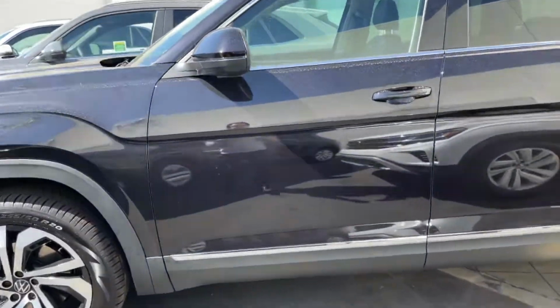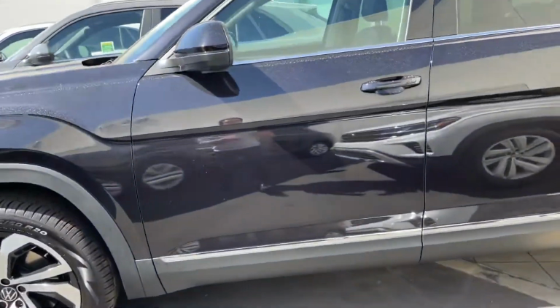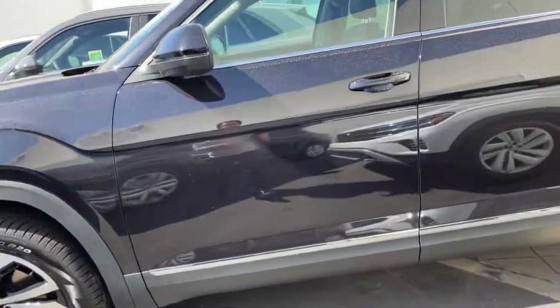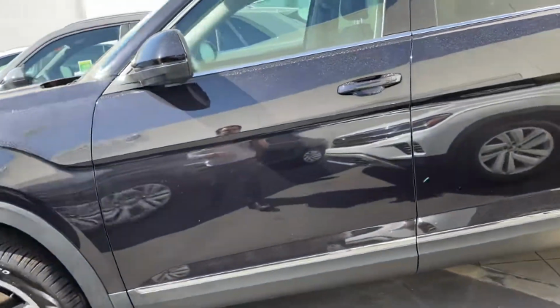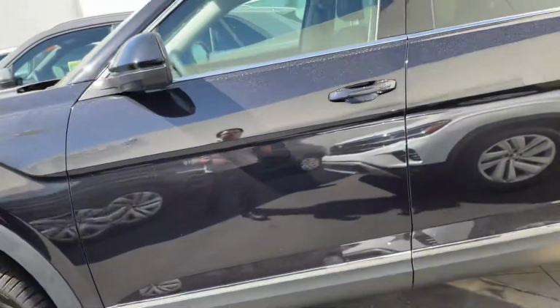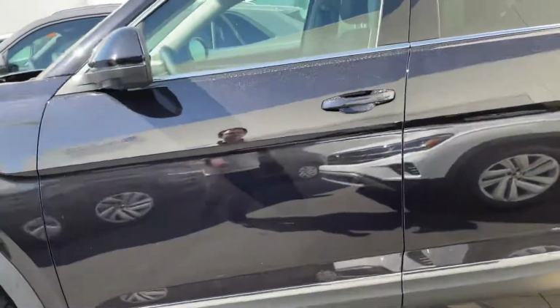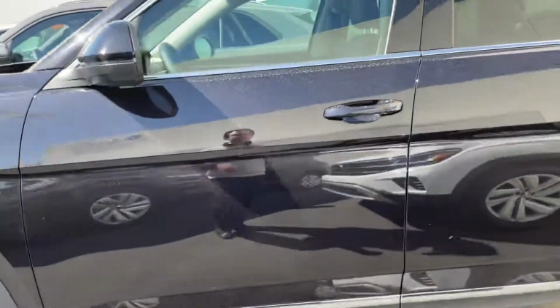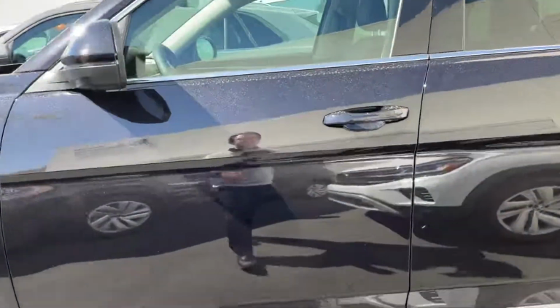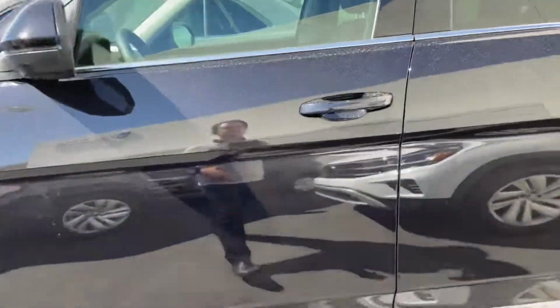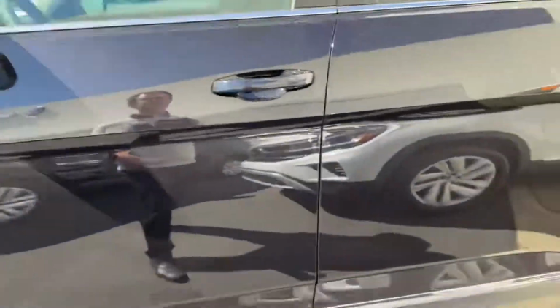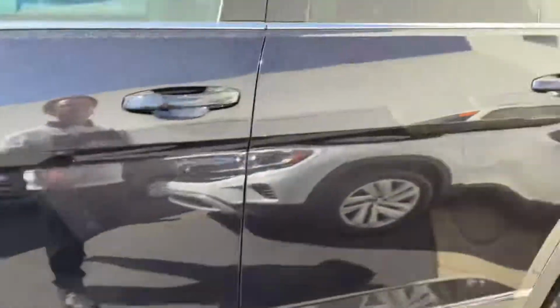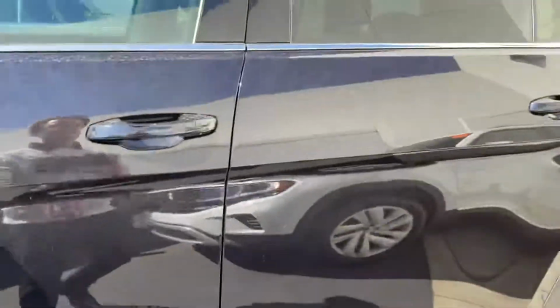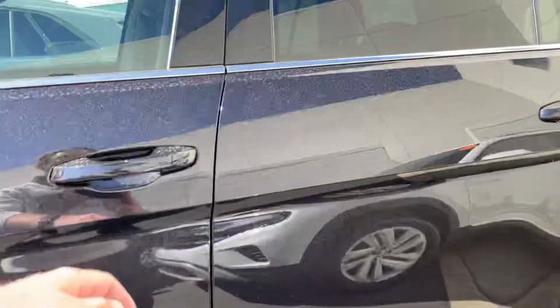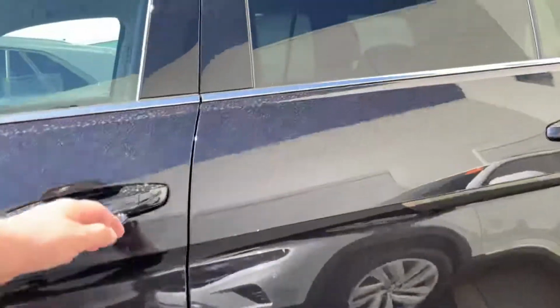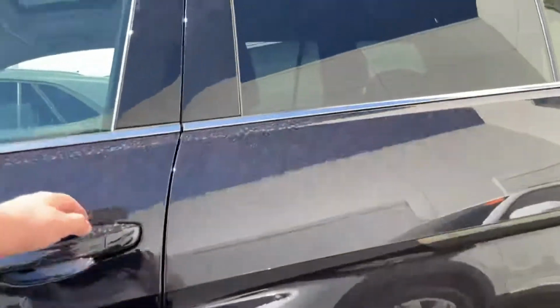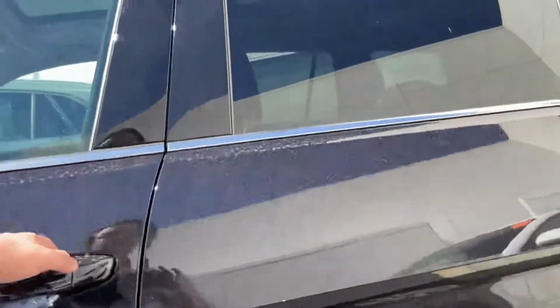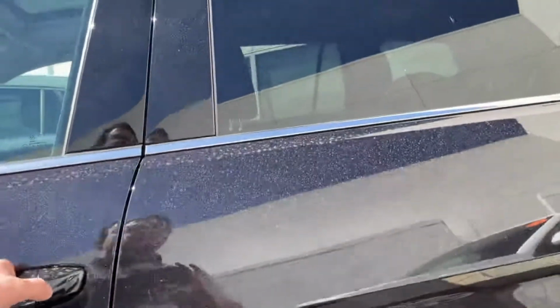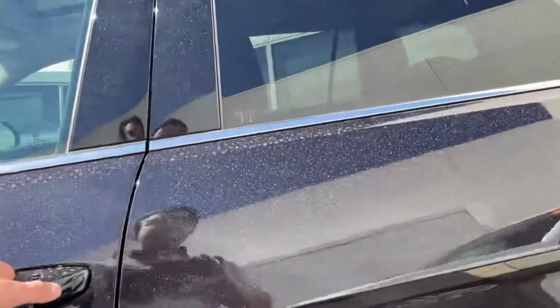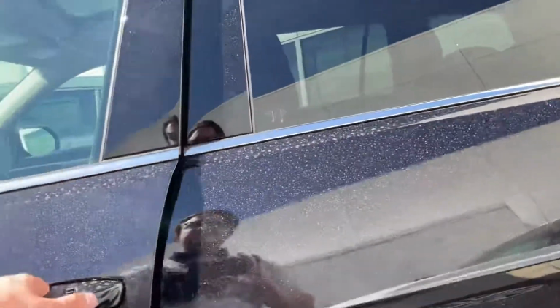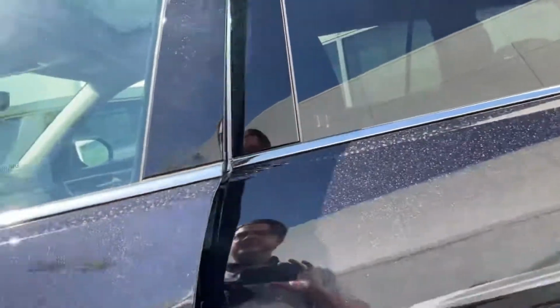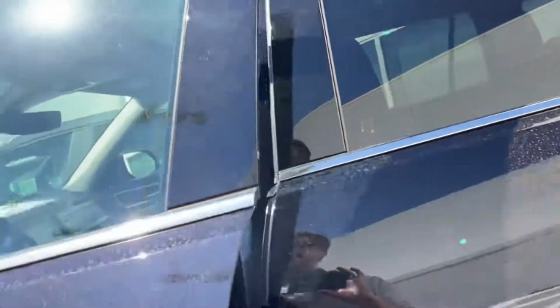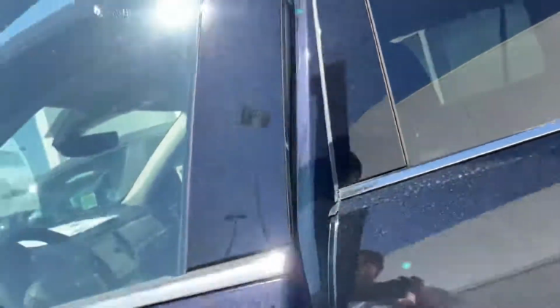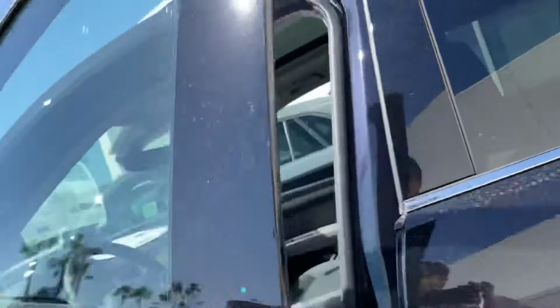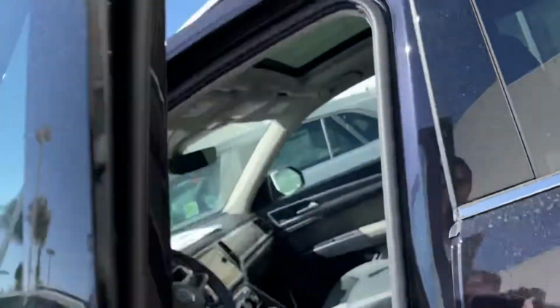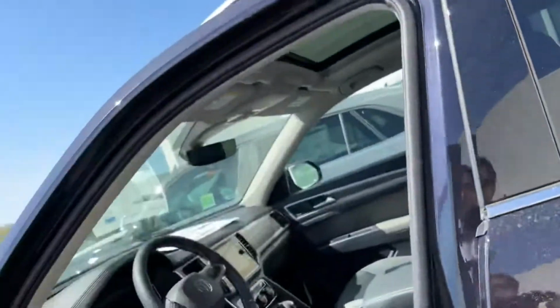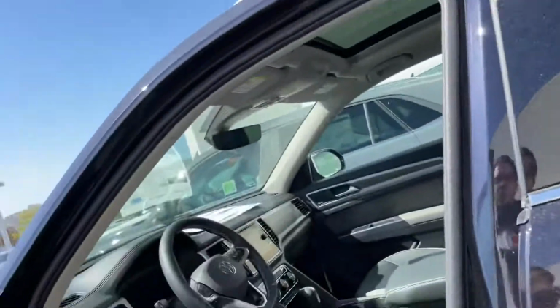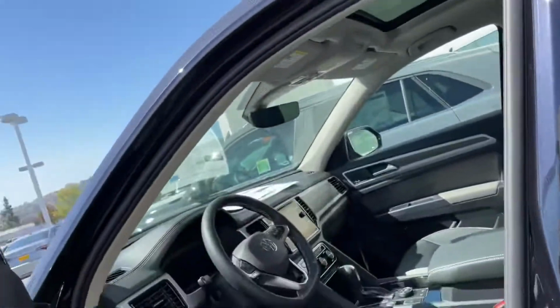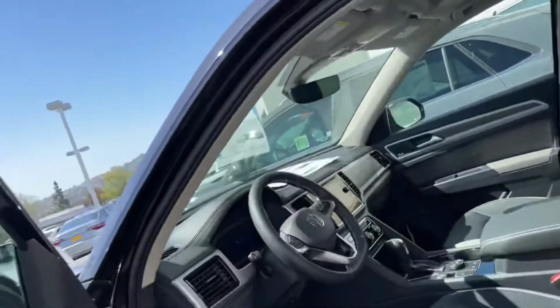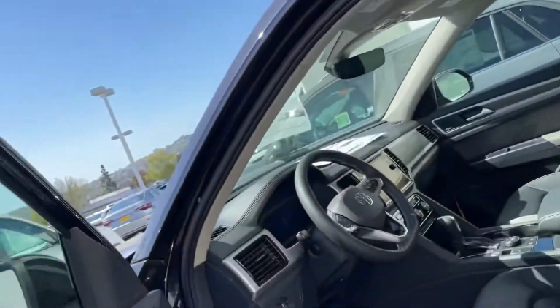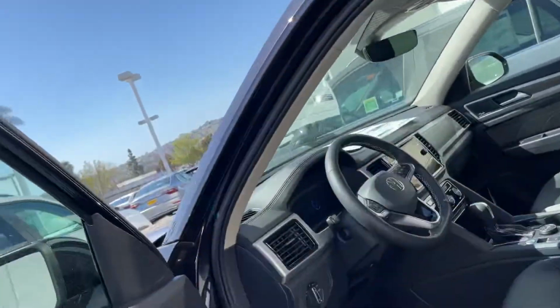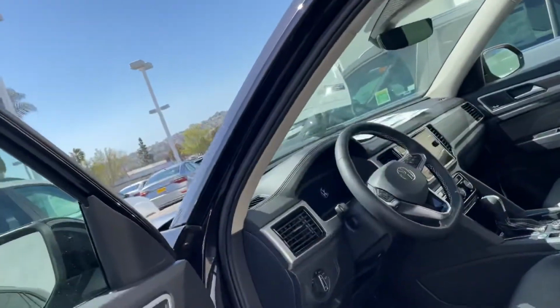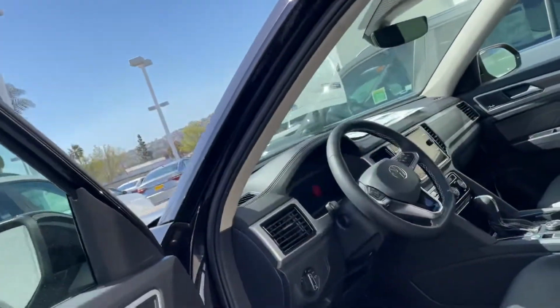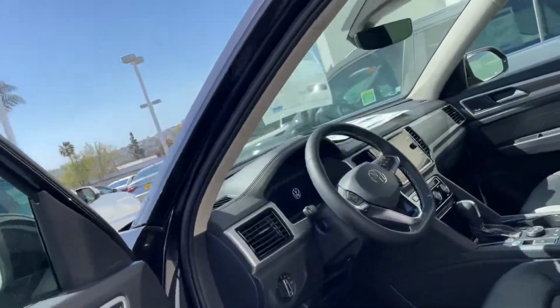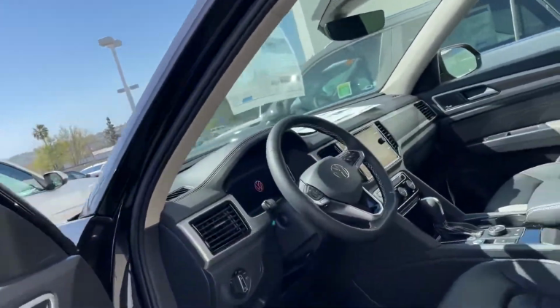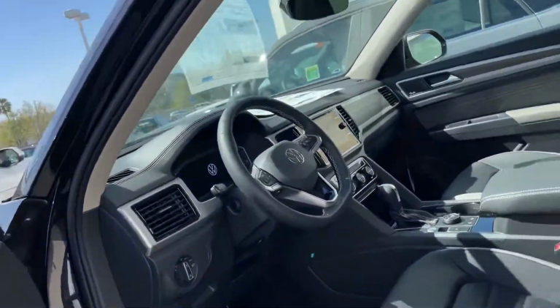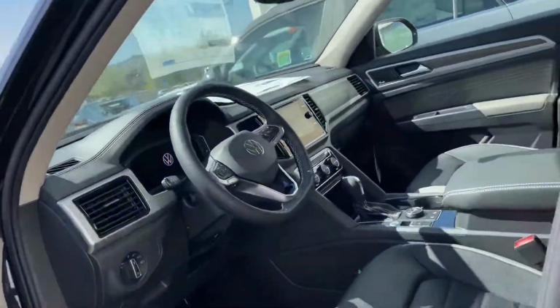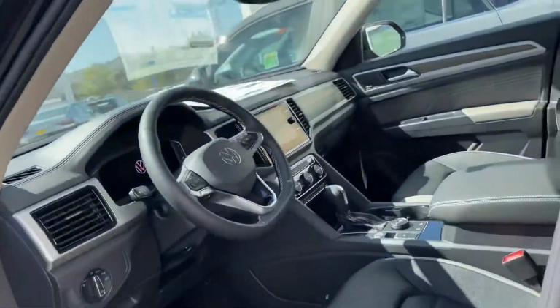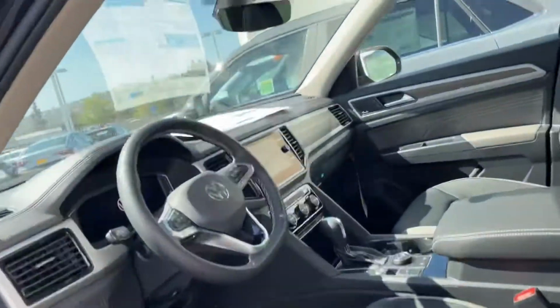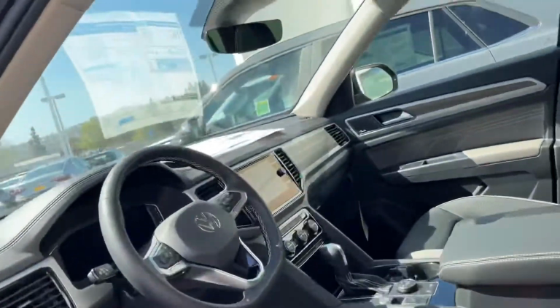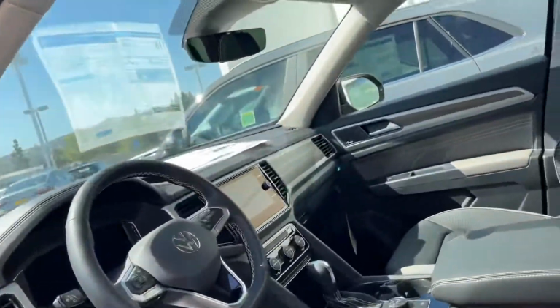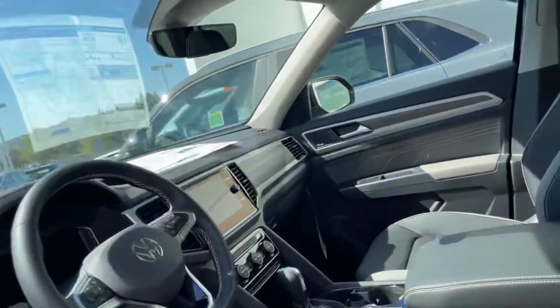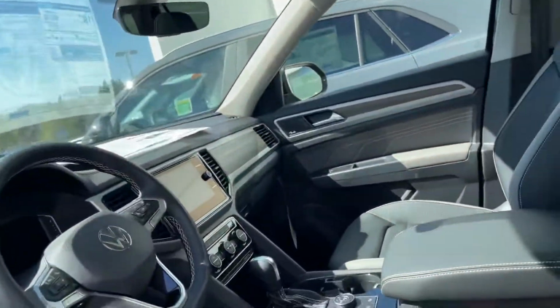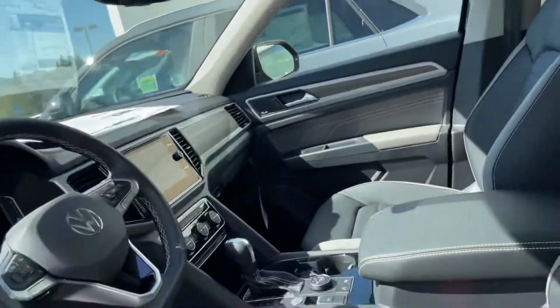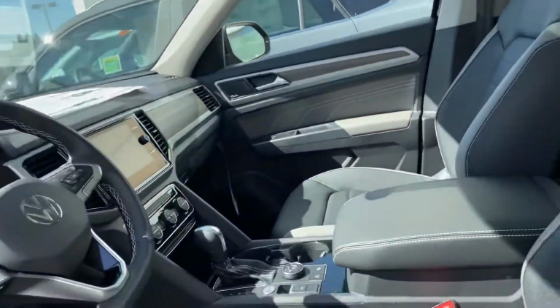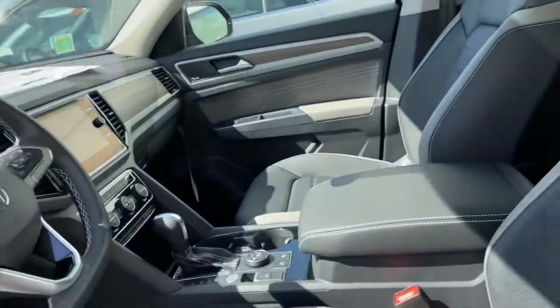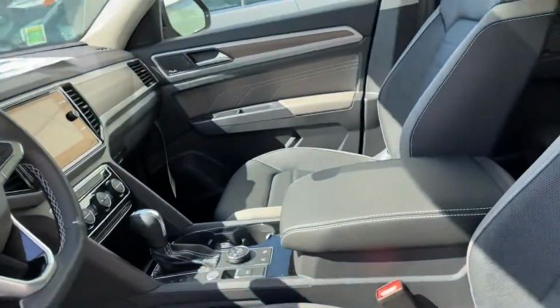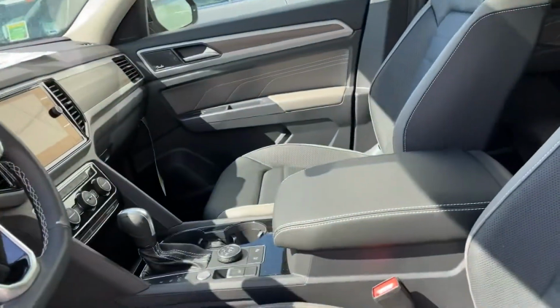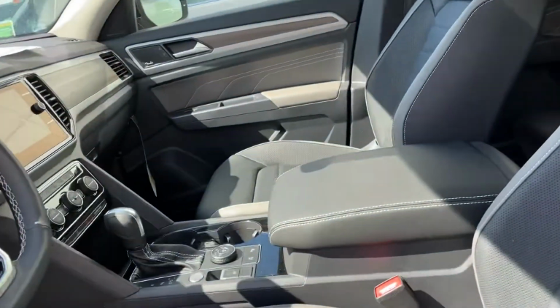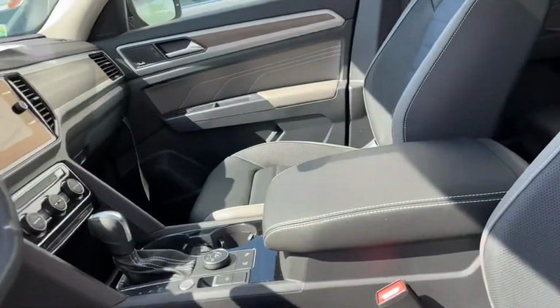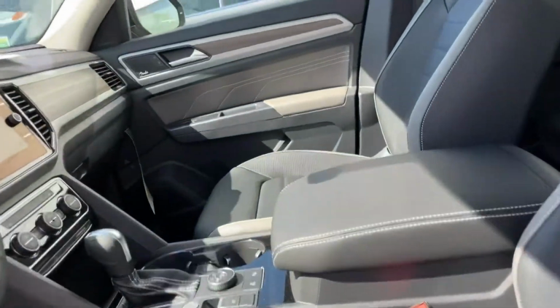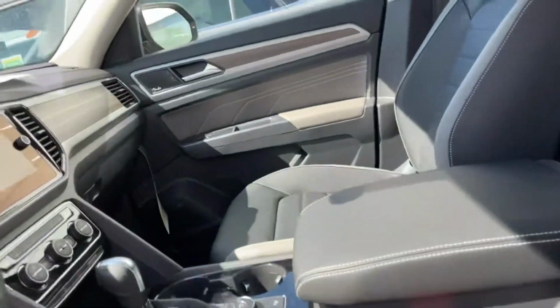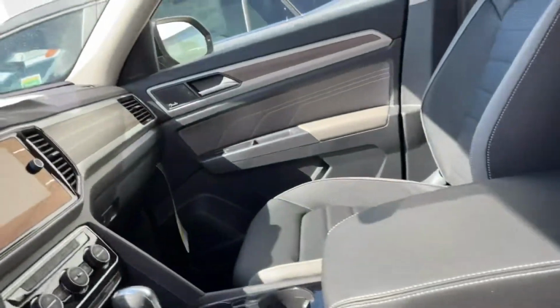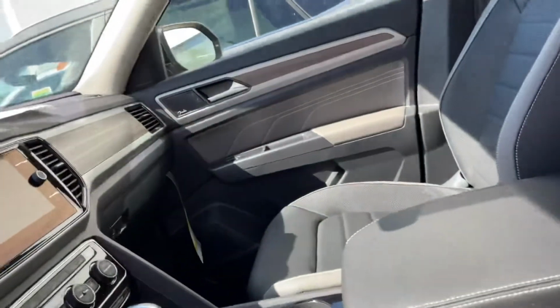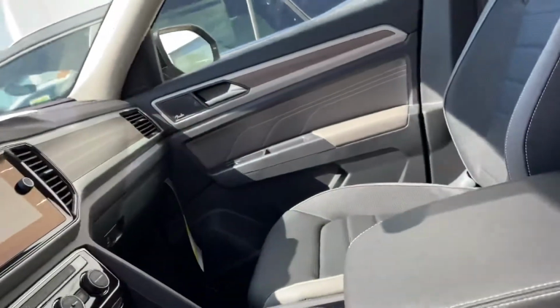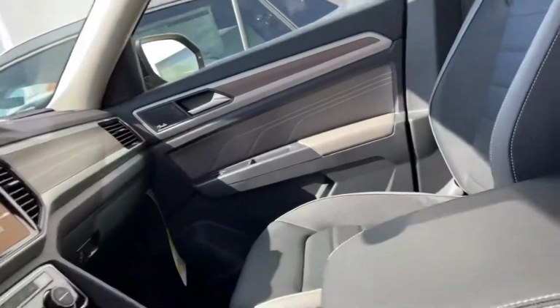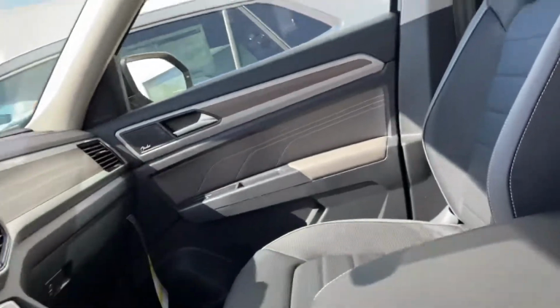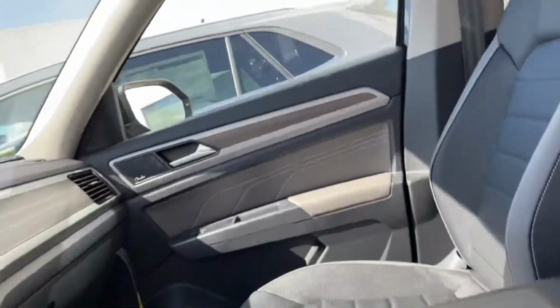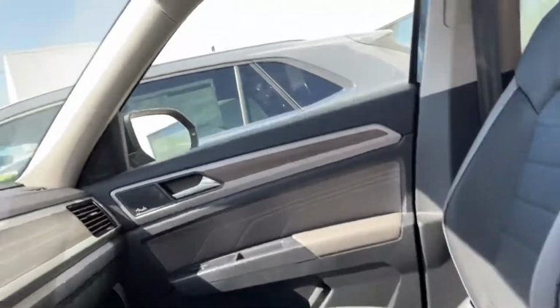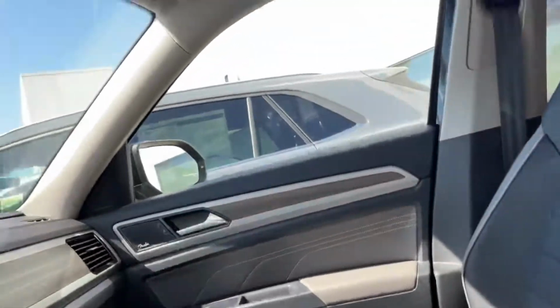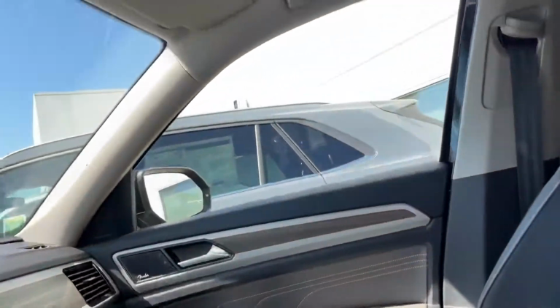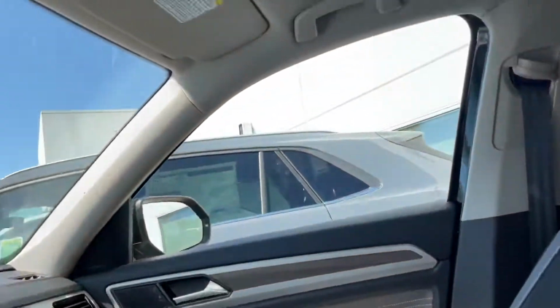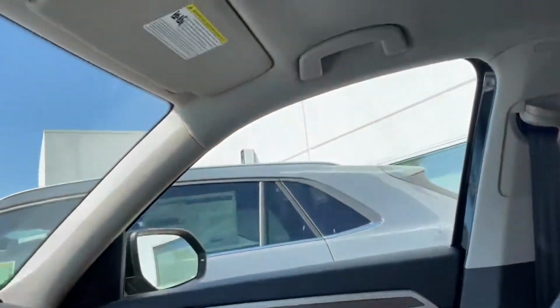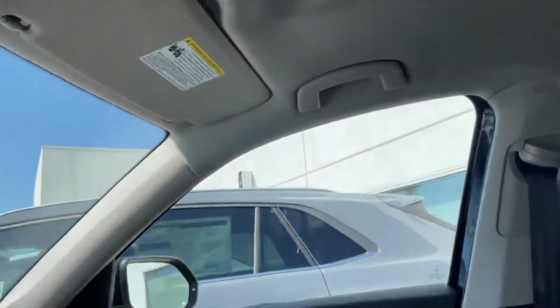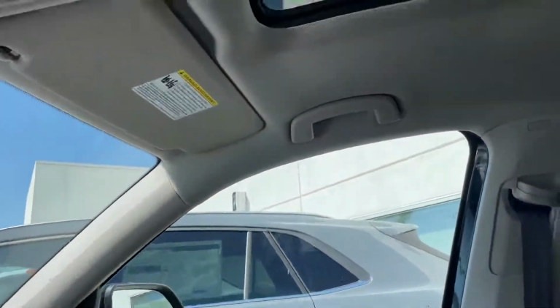Let me open it up for us. It does have the keyless entry, which makes it very nice. I just have the key in my pocket and we can go from there.